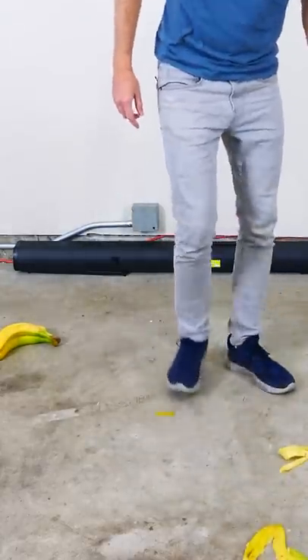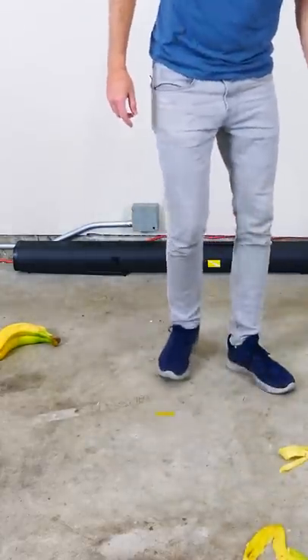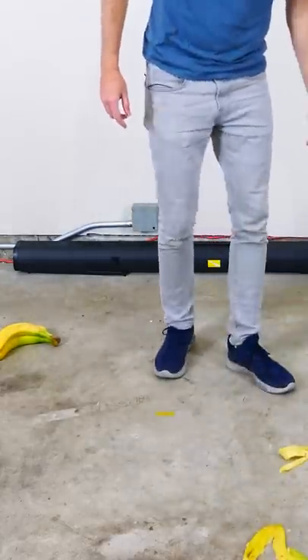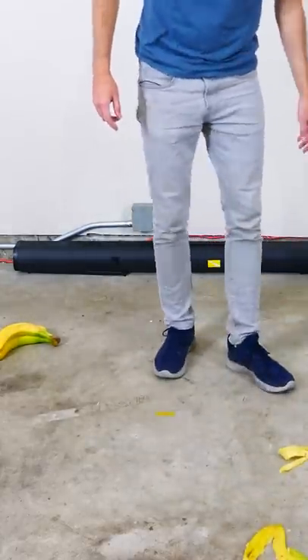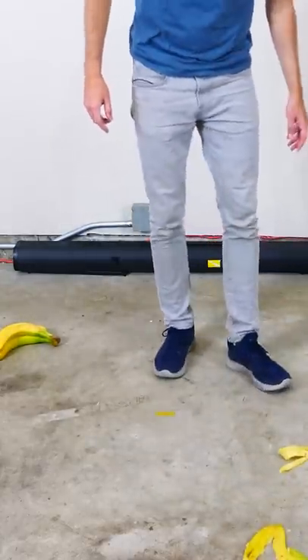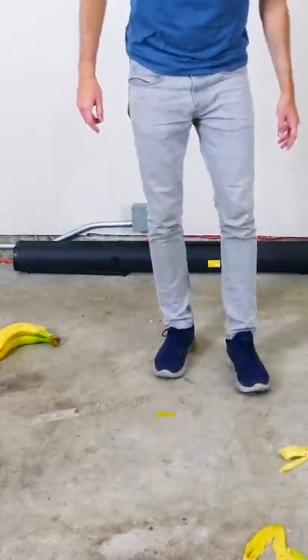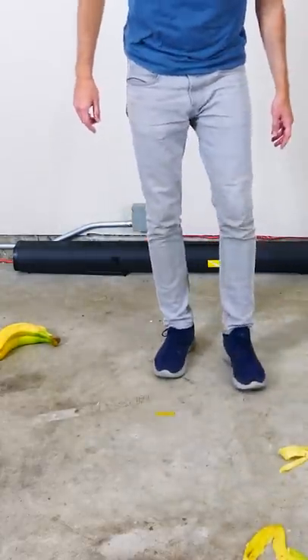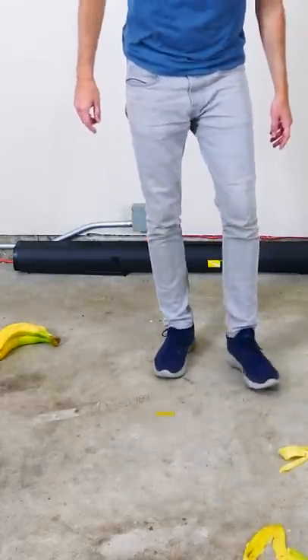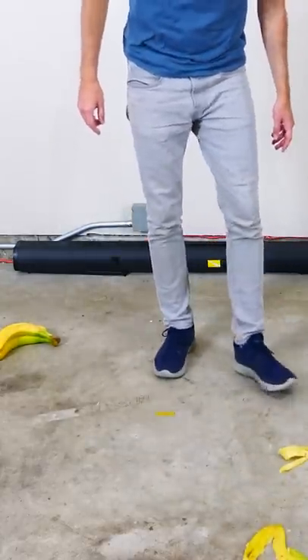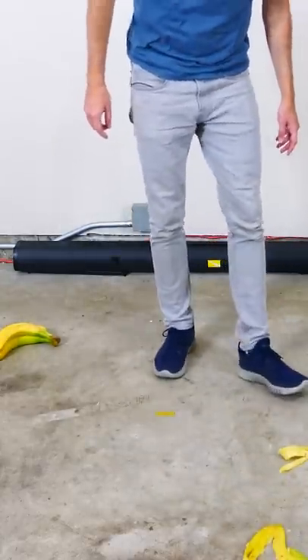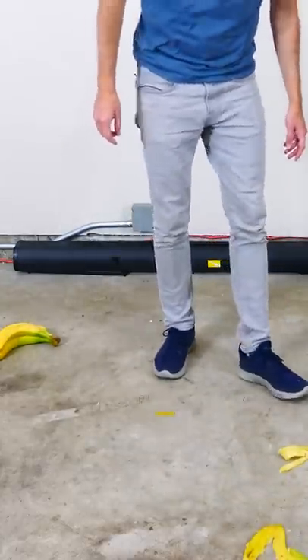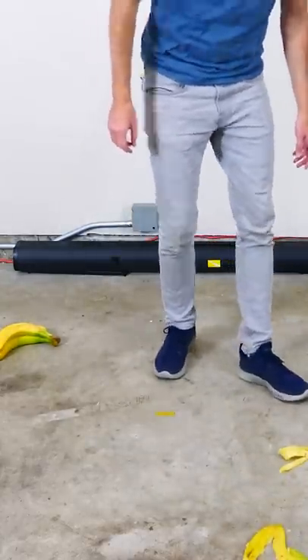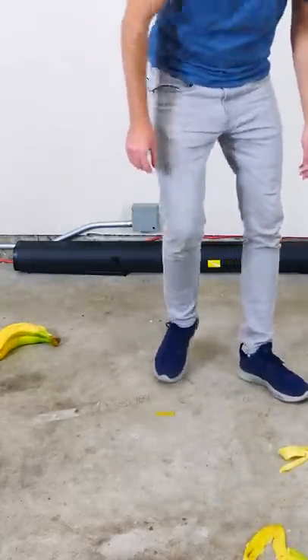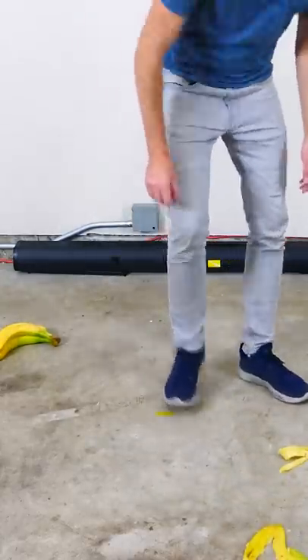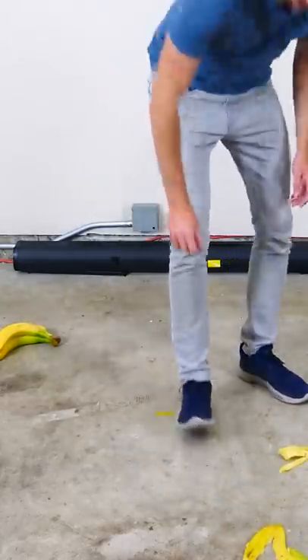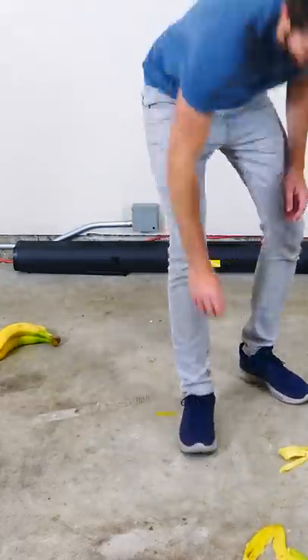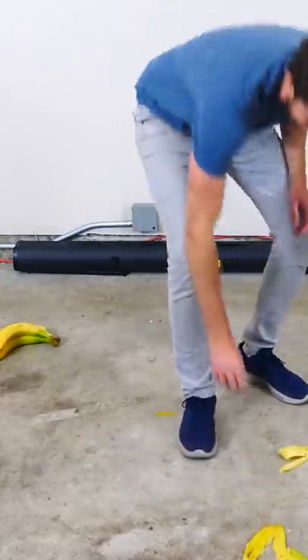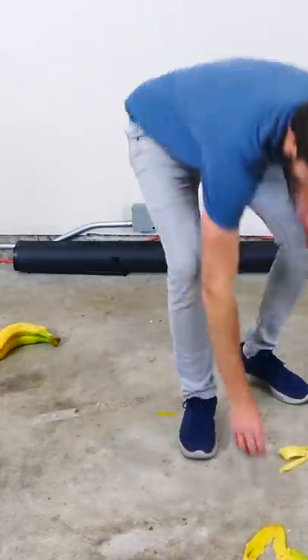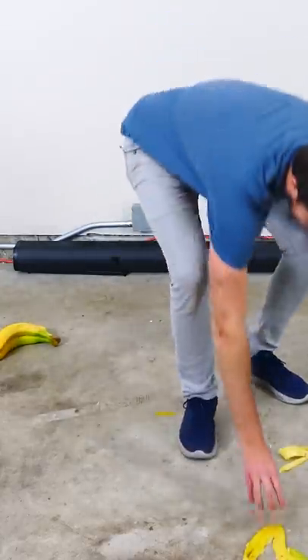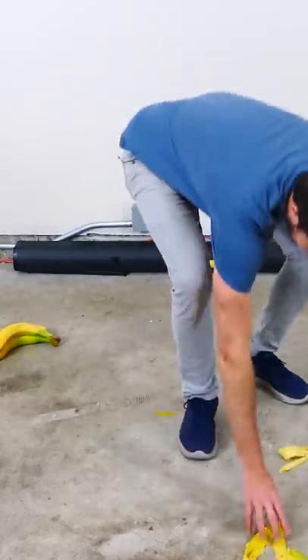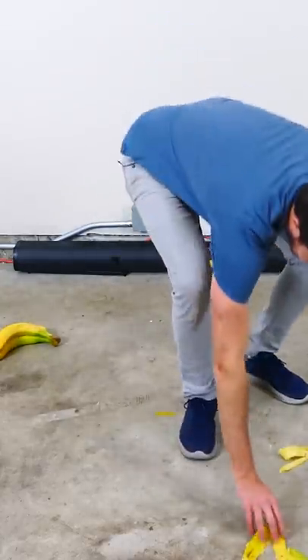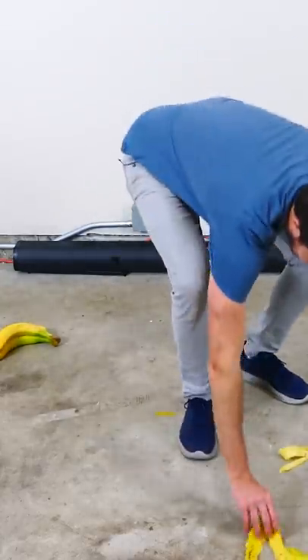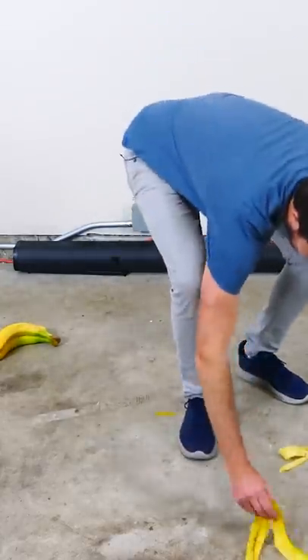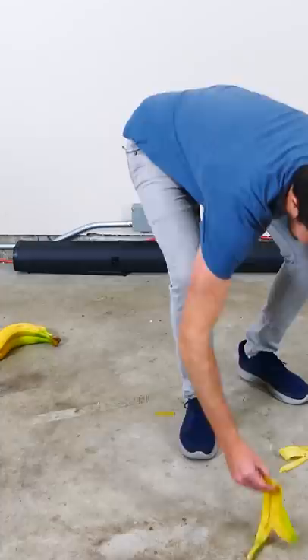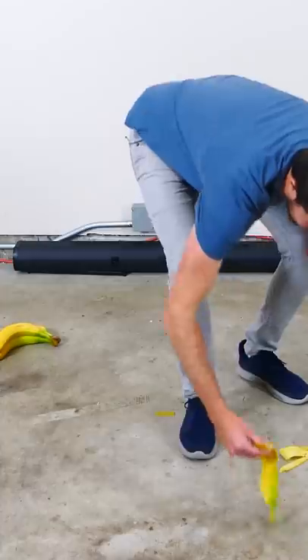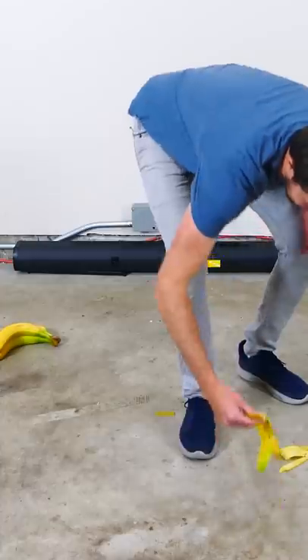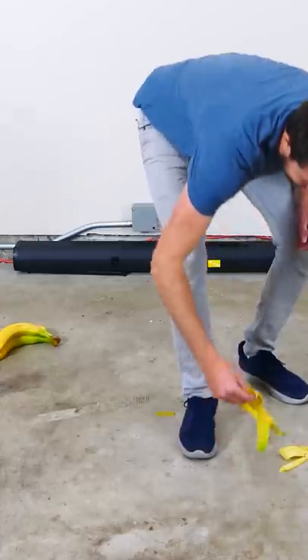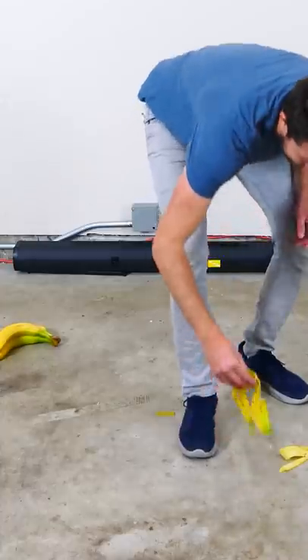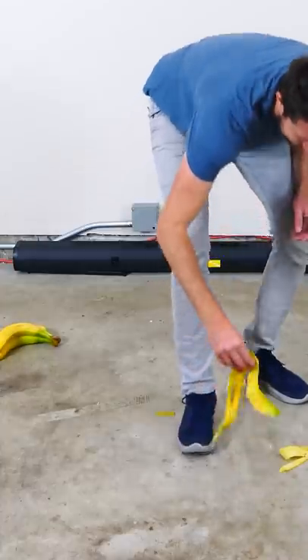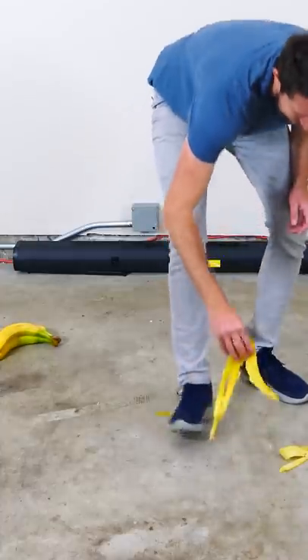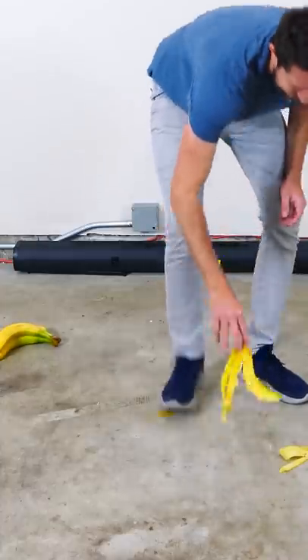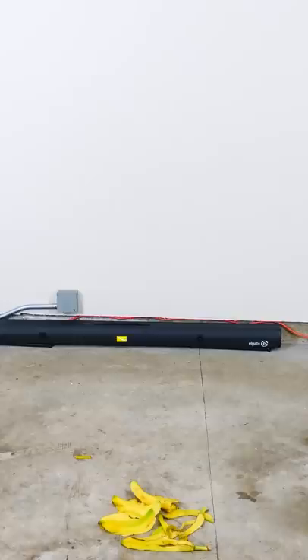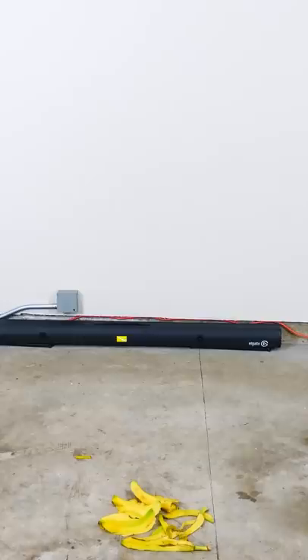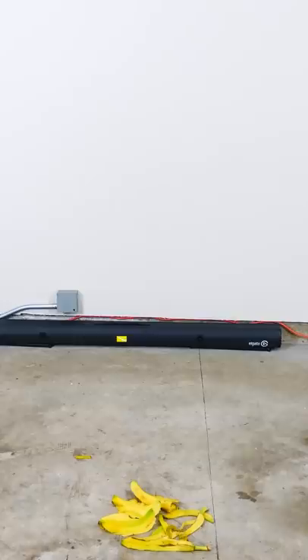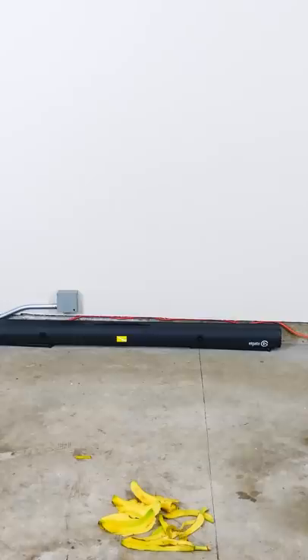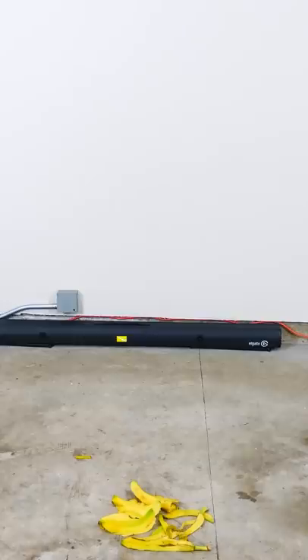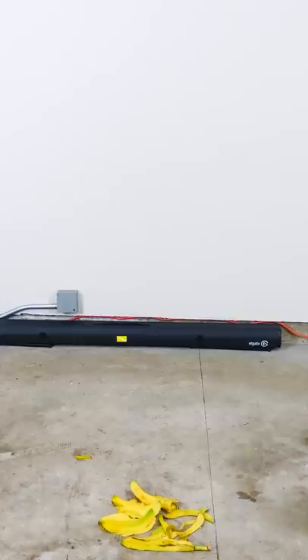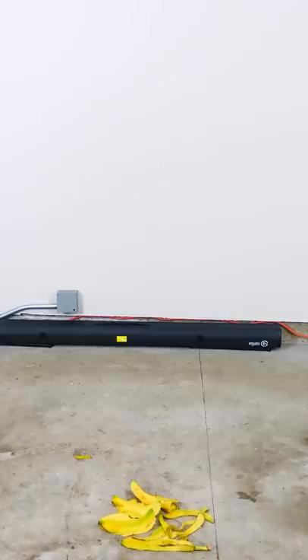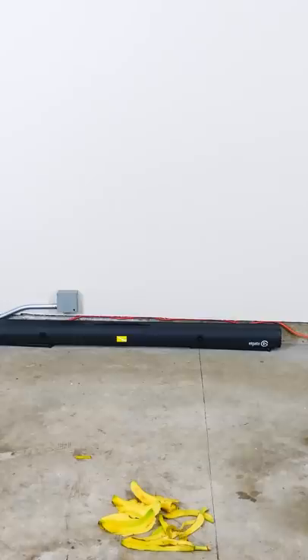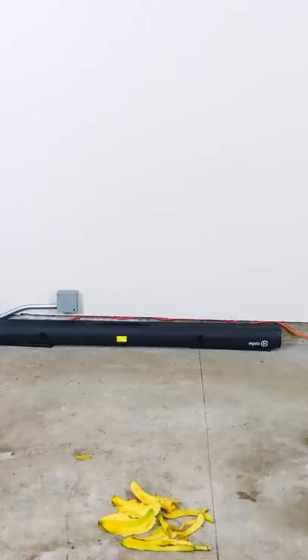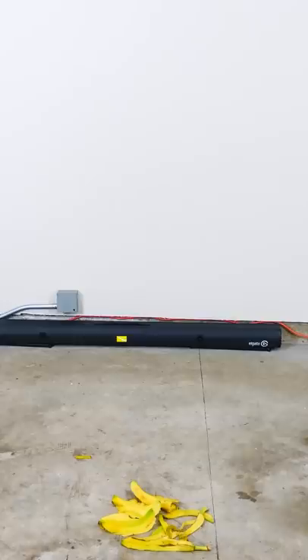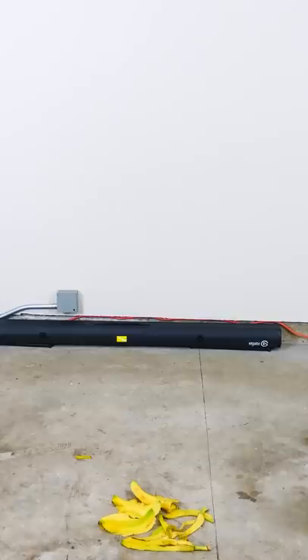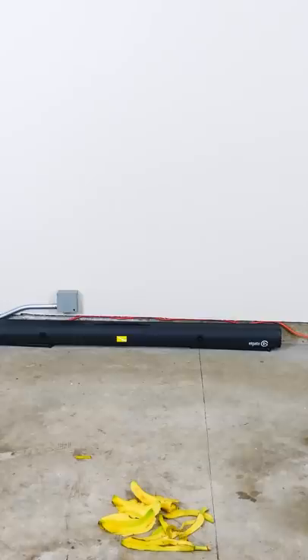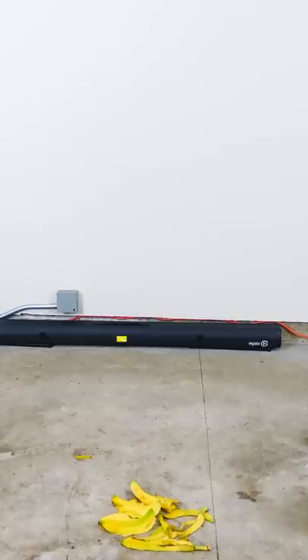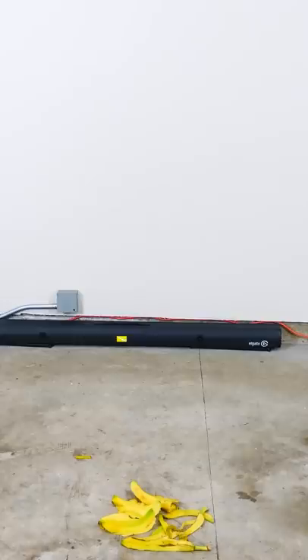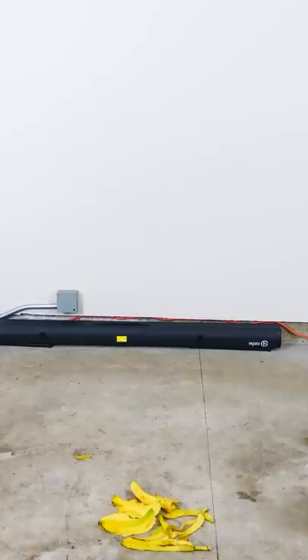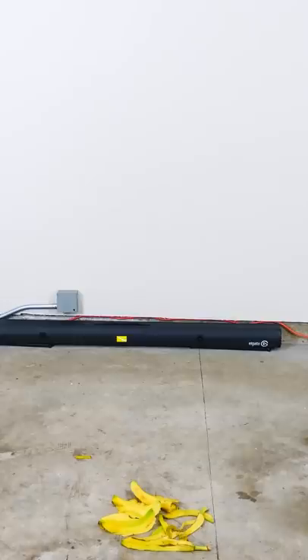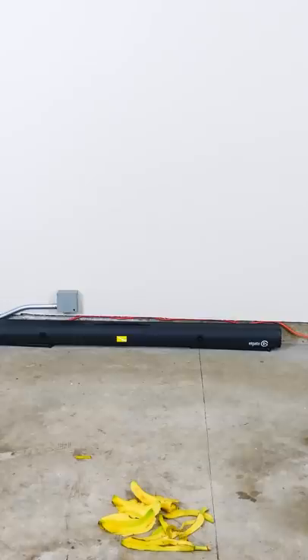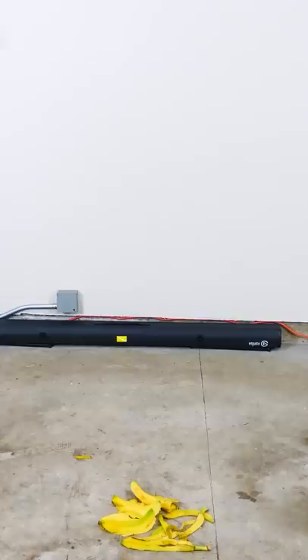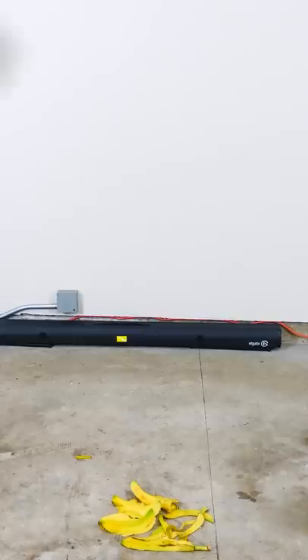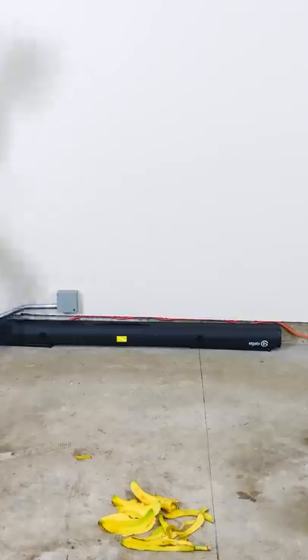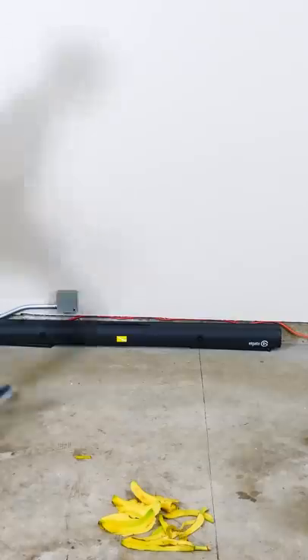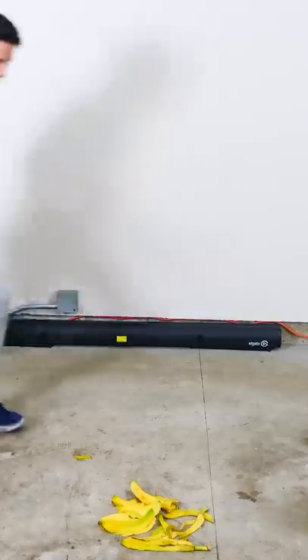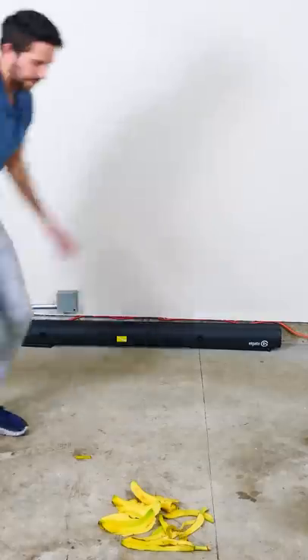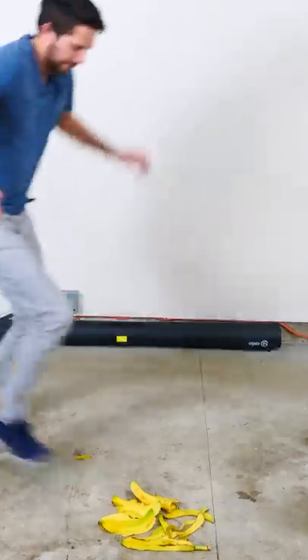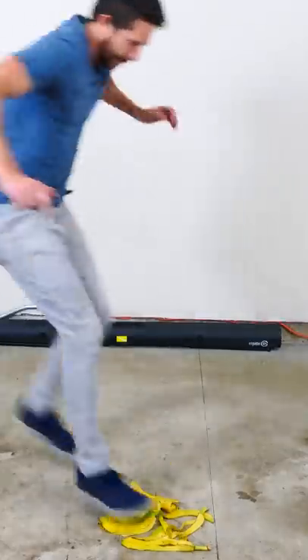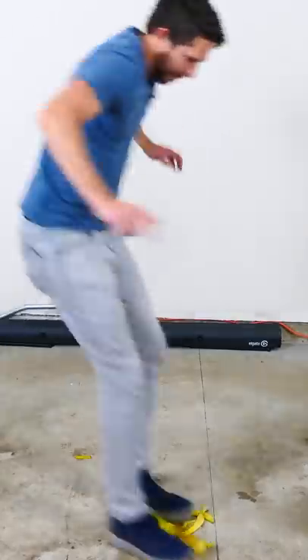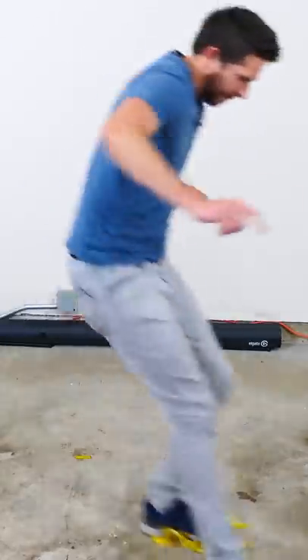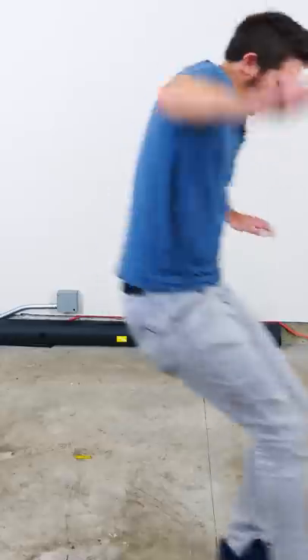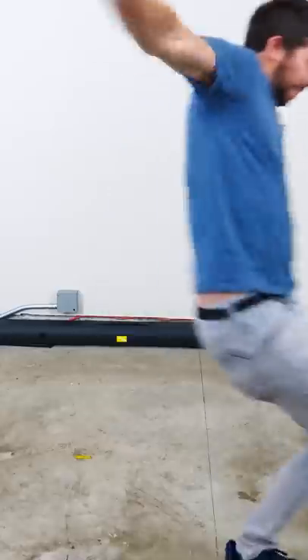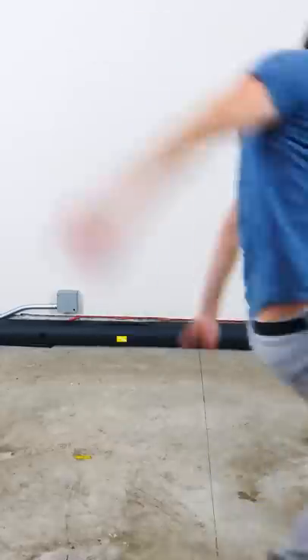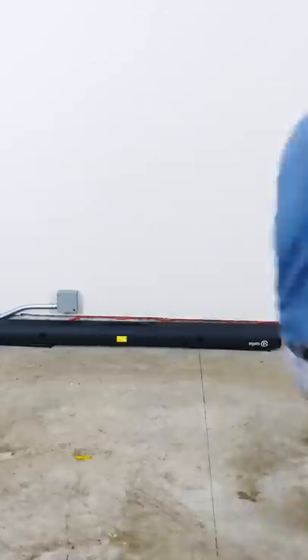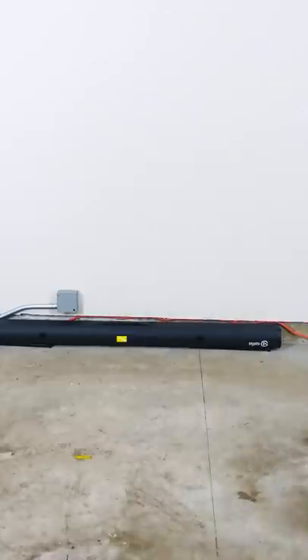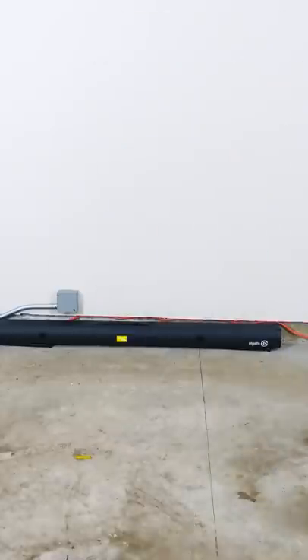That is more slippery than I thought it was going to be. Whoa!